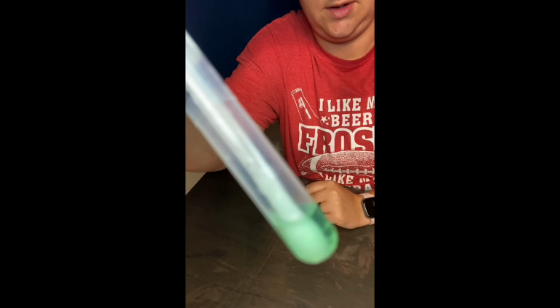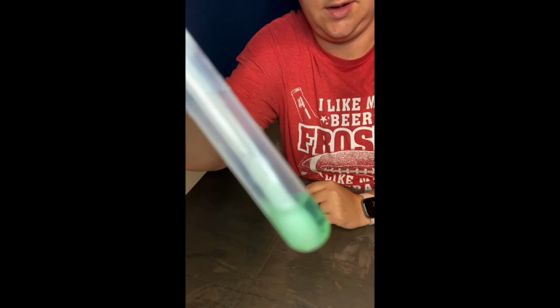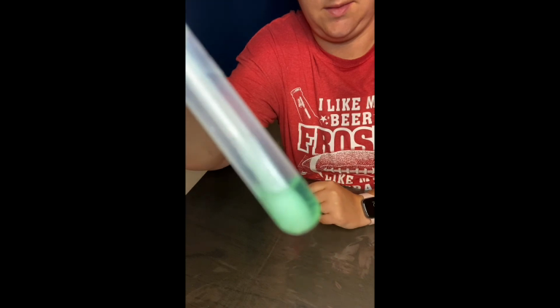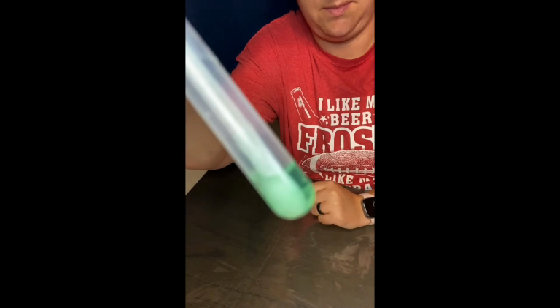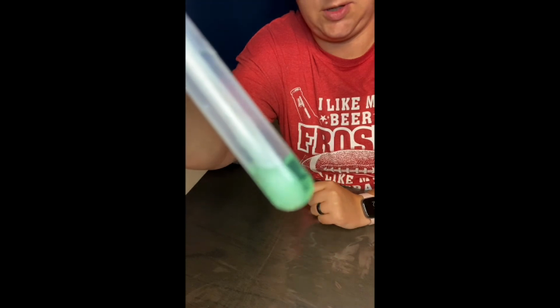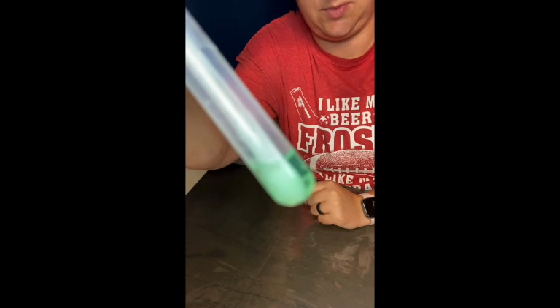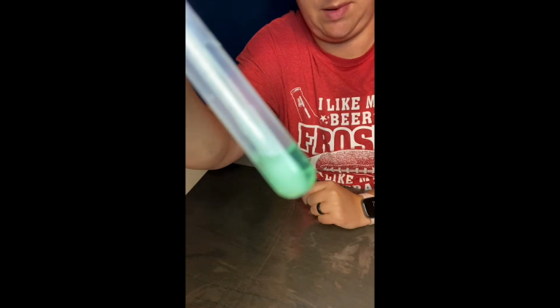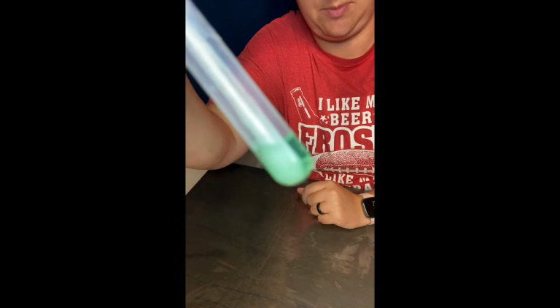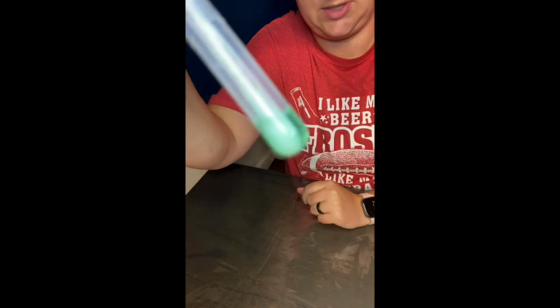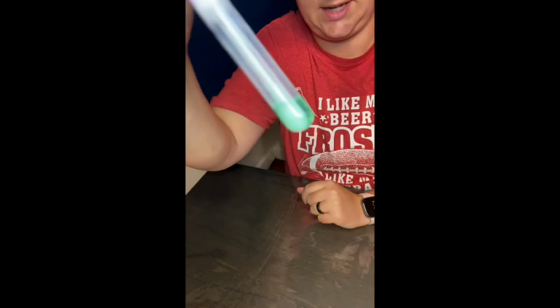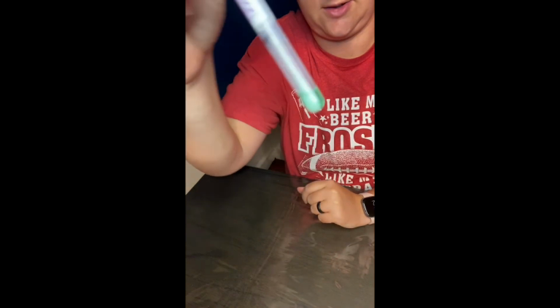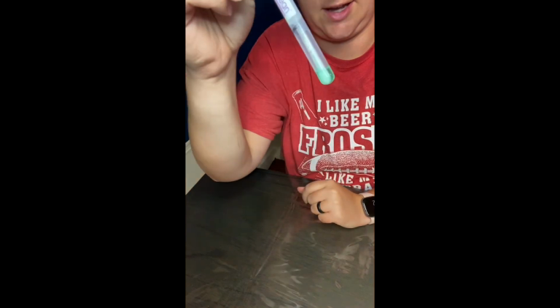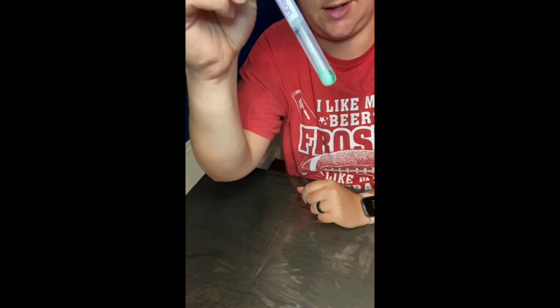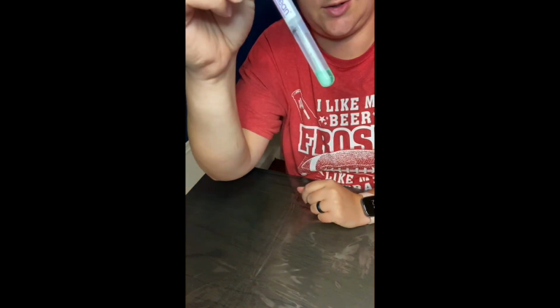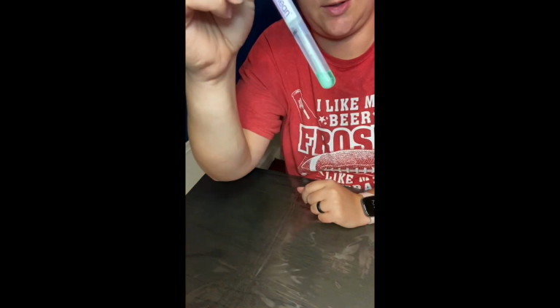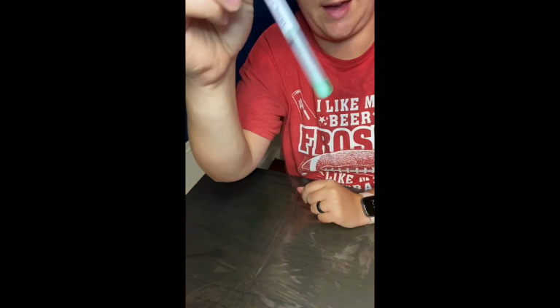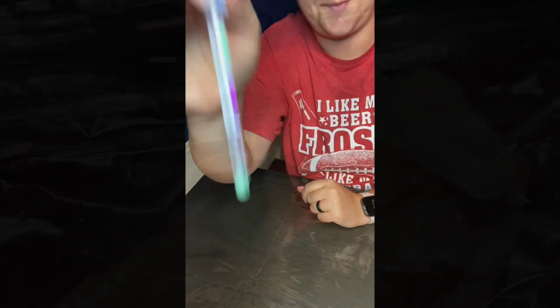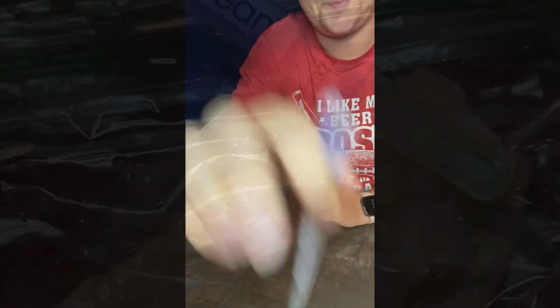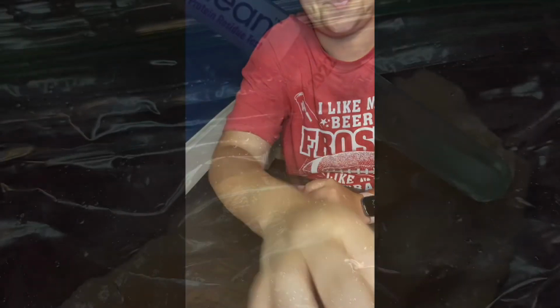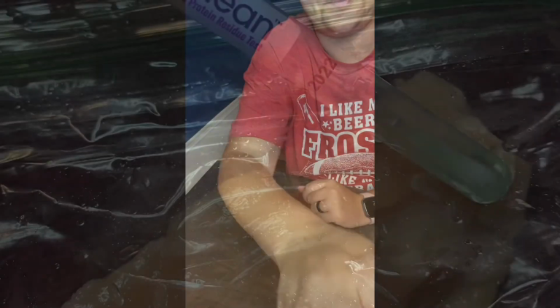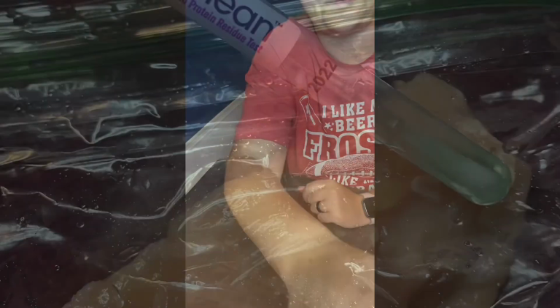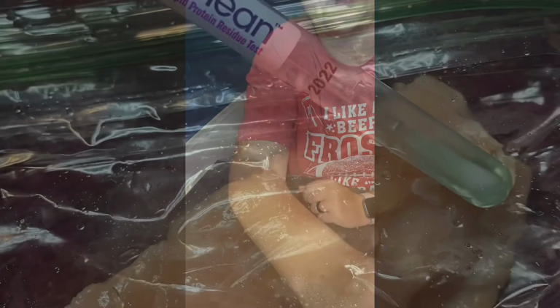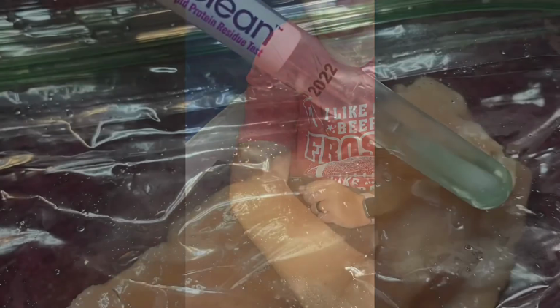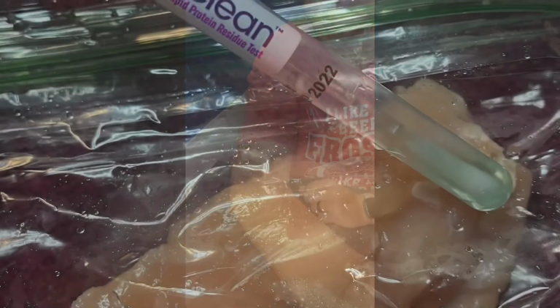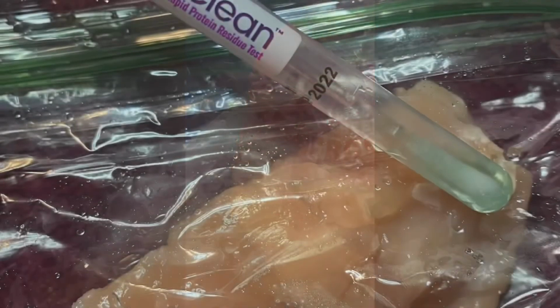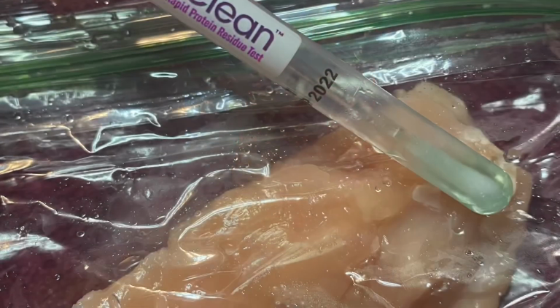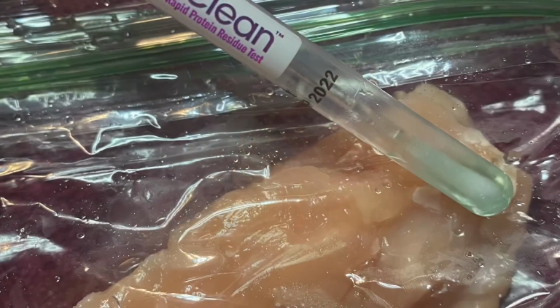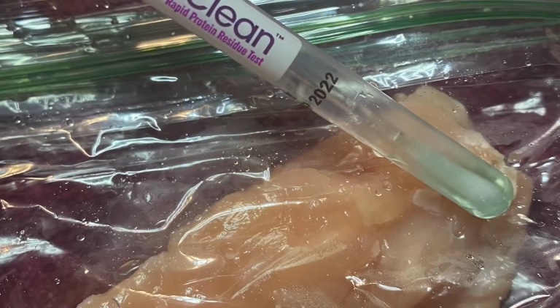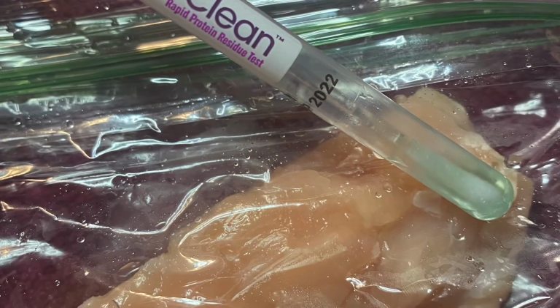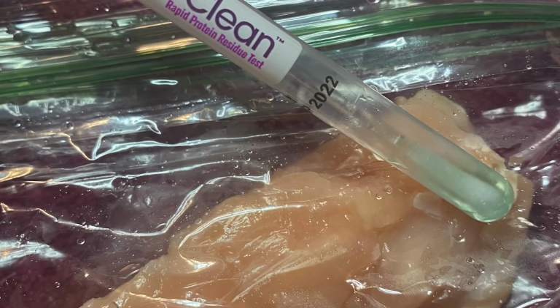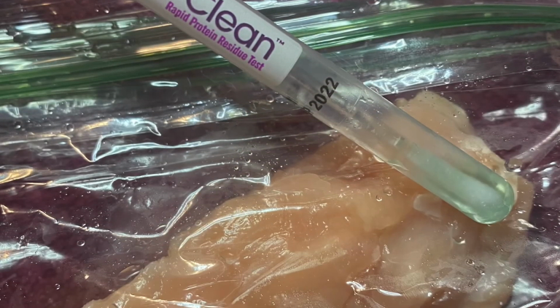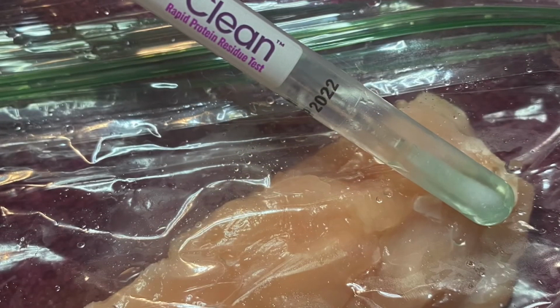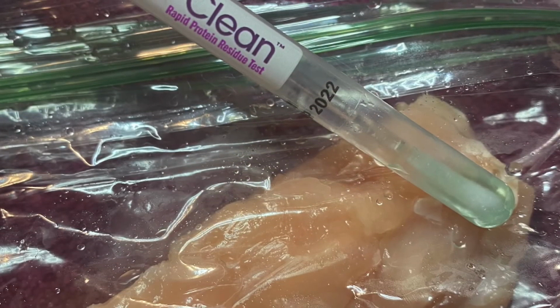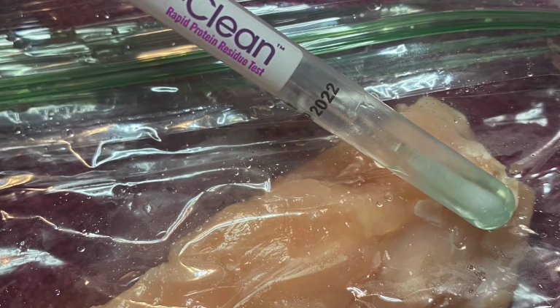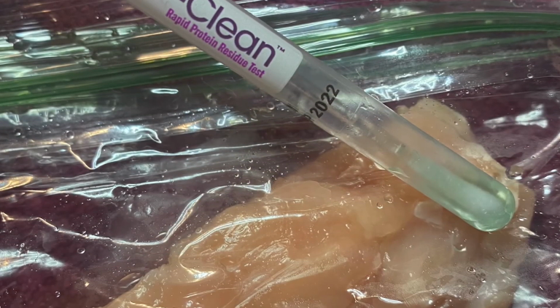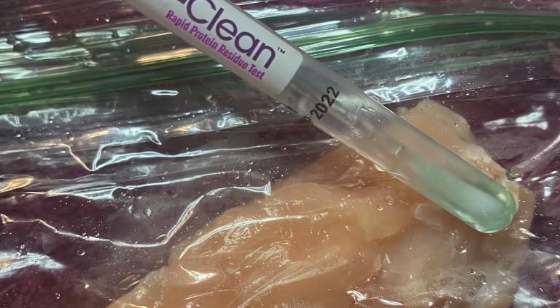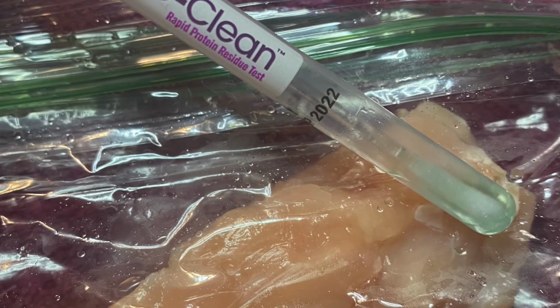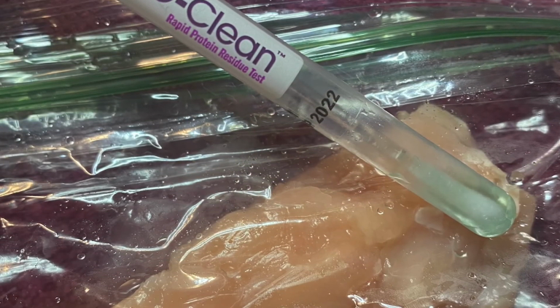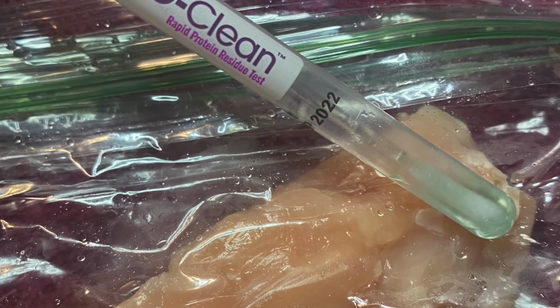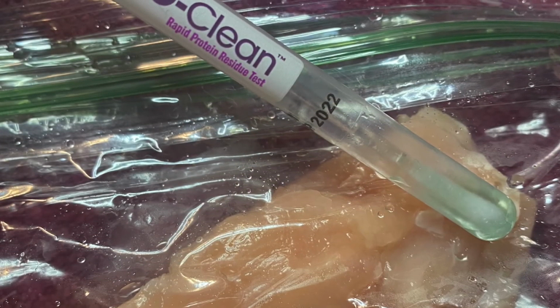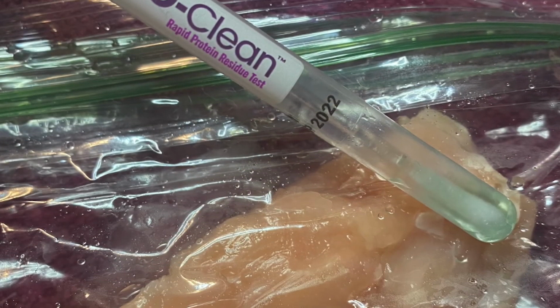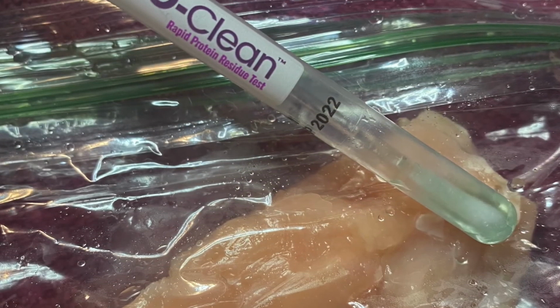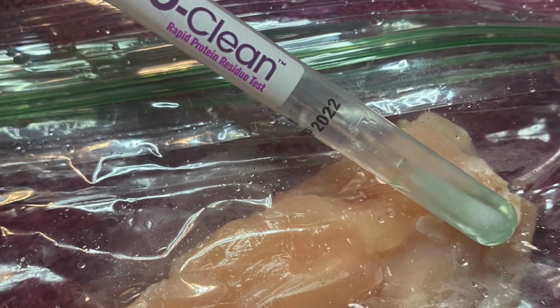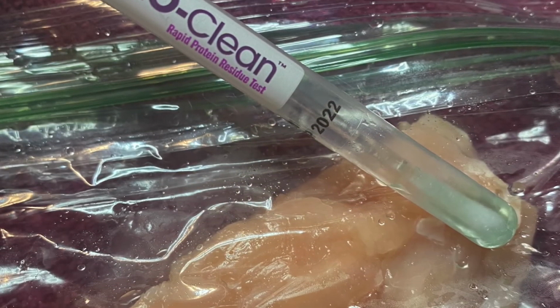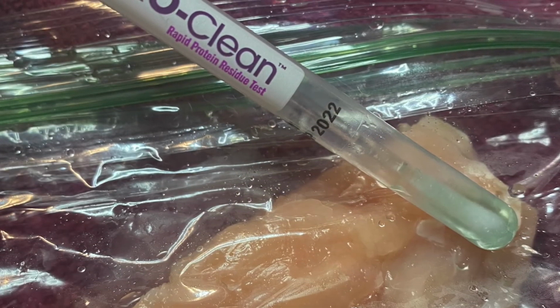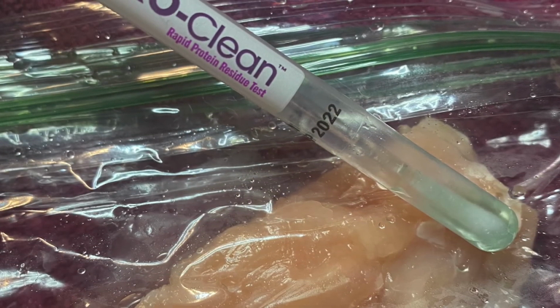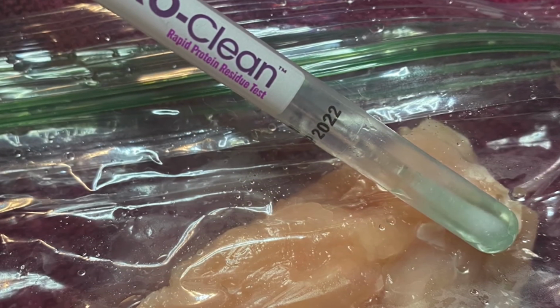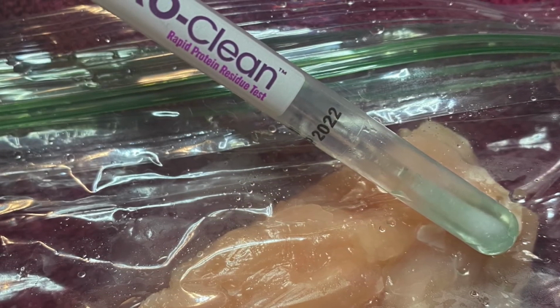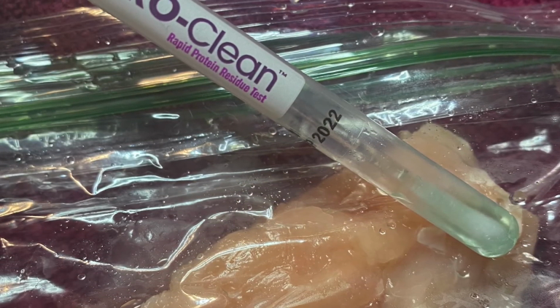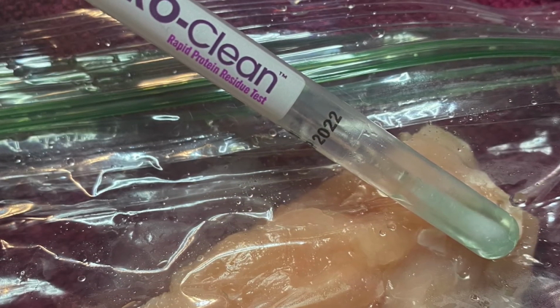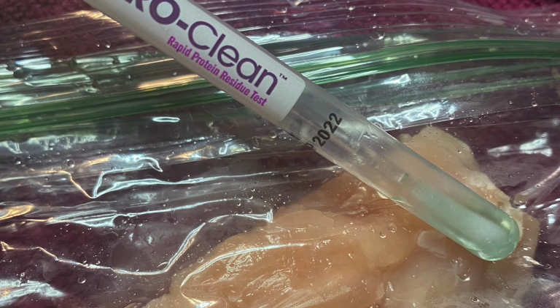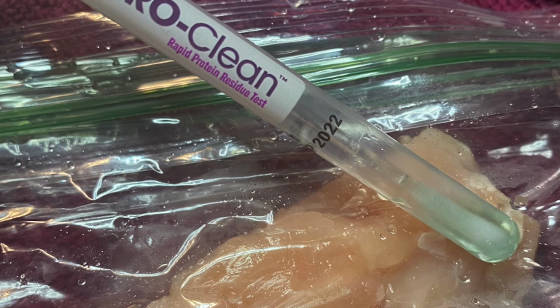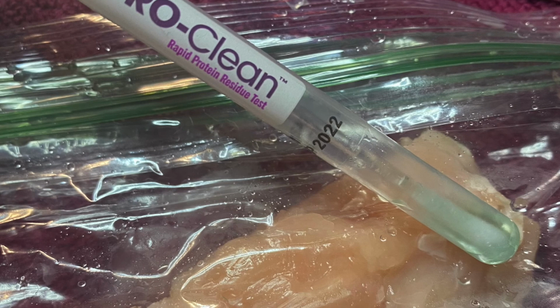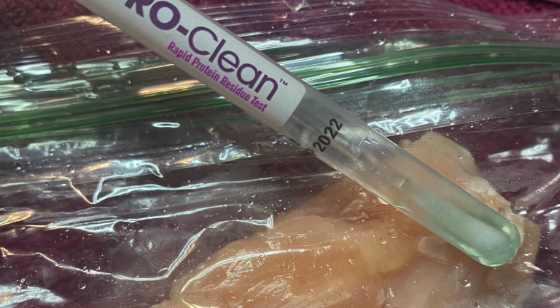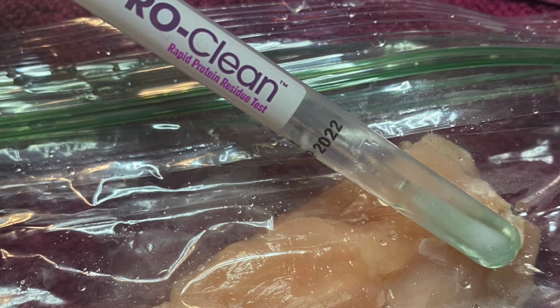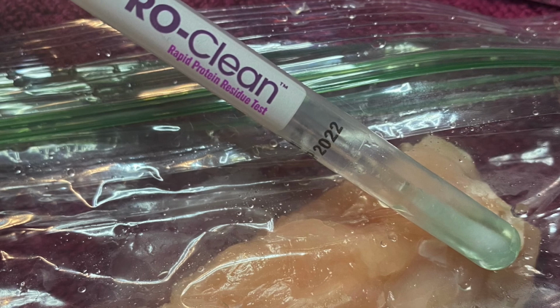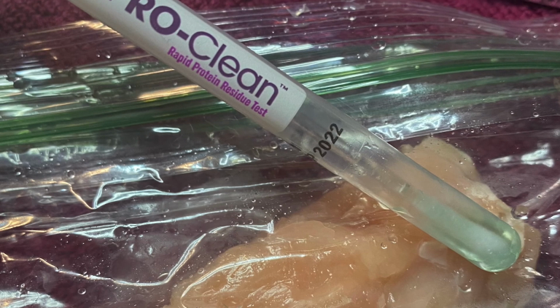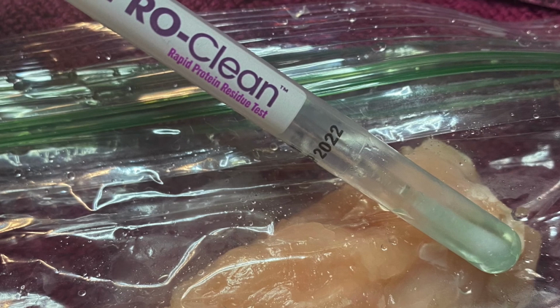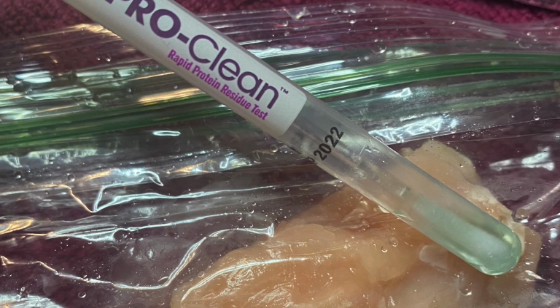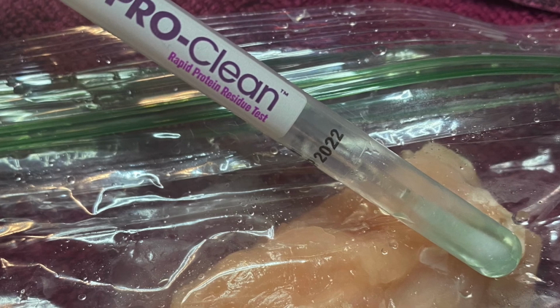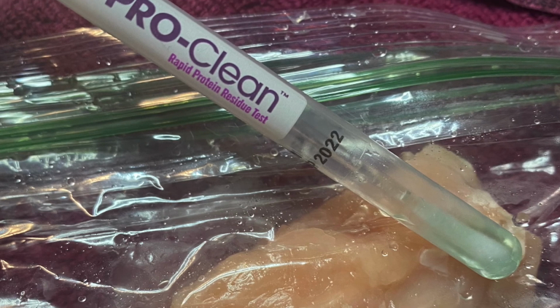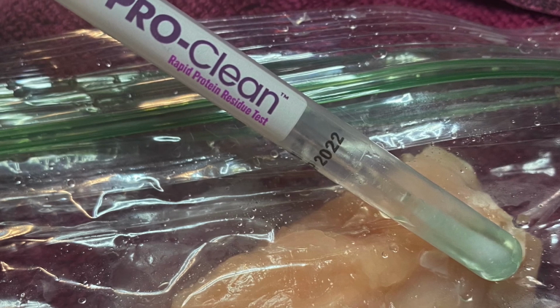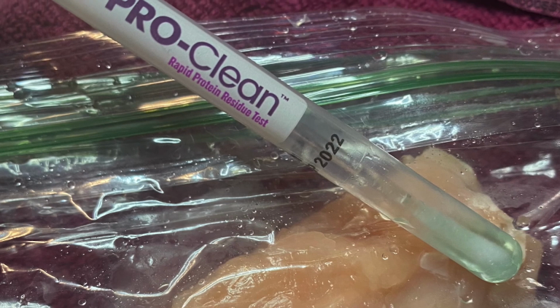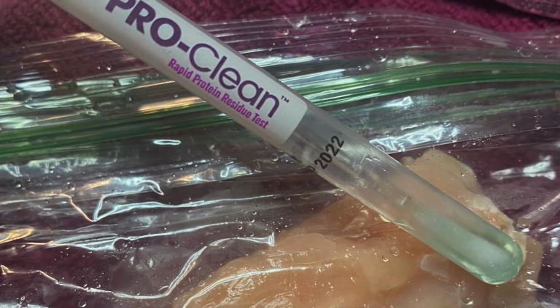Bet your paper towel can't do that. I'm going to leave it alone — that's so much fun!